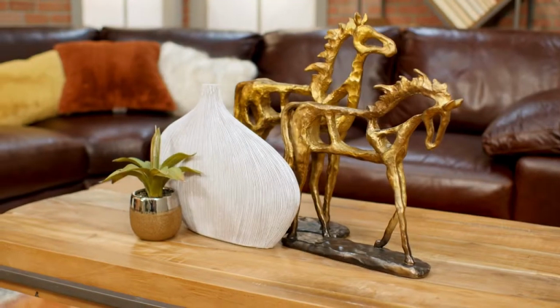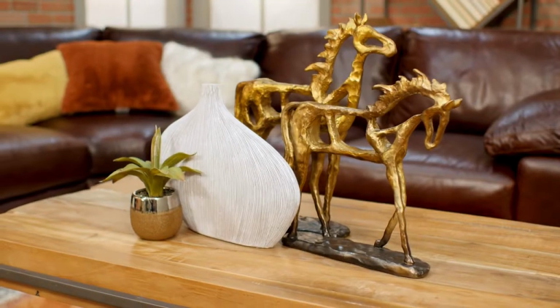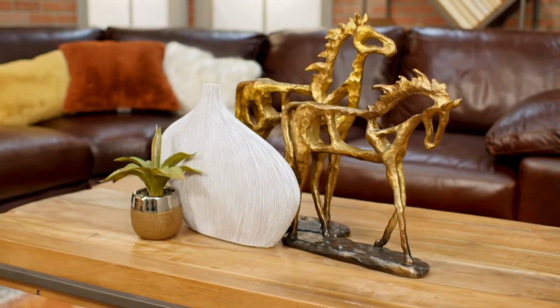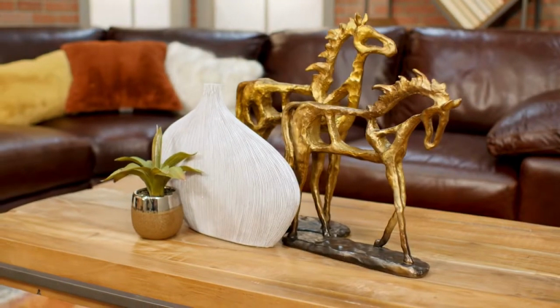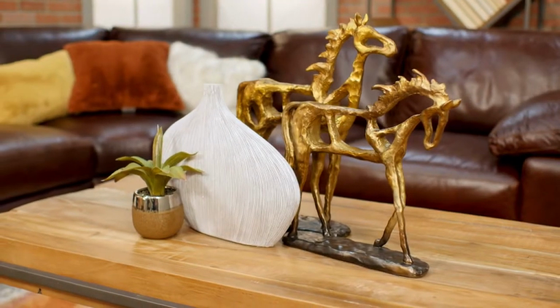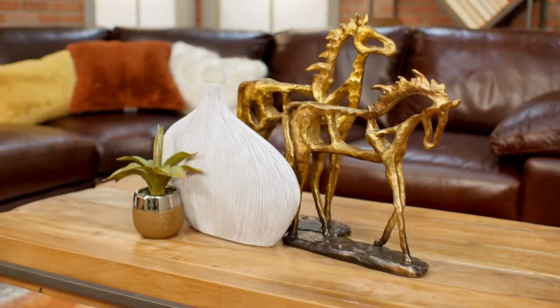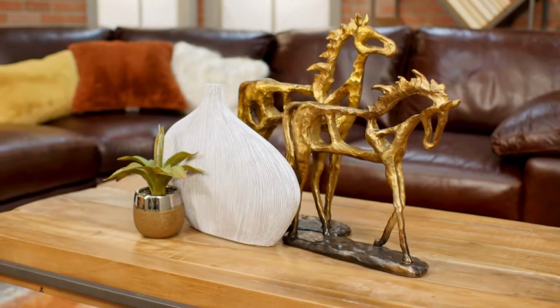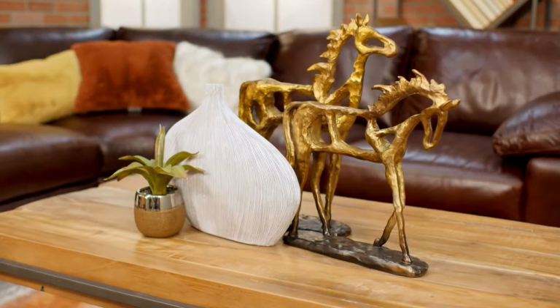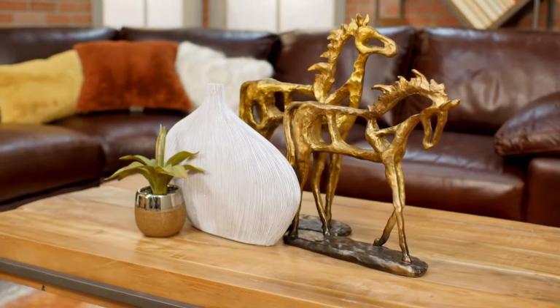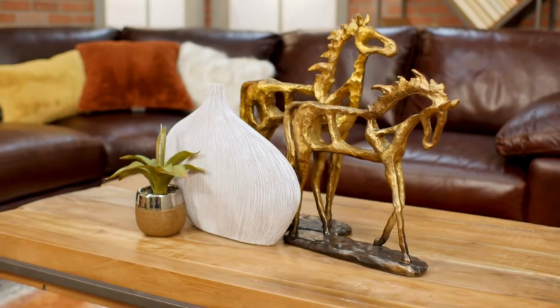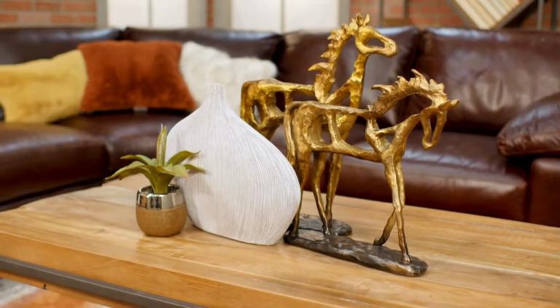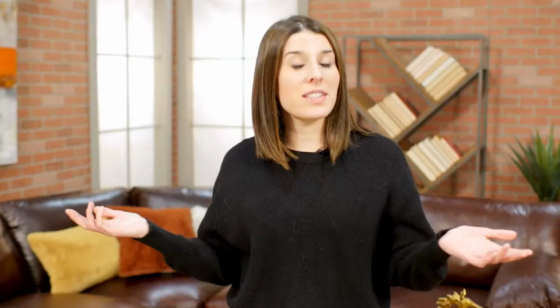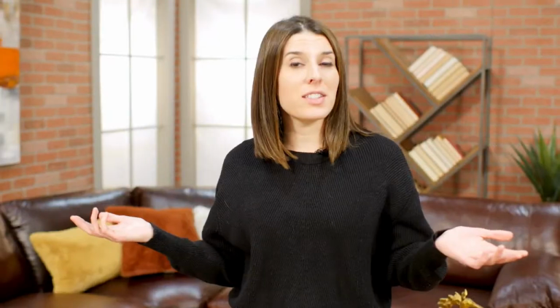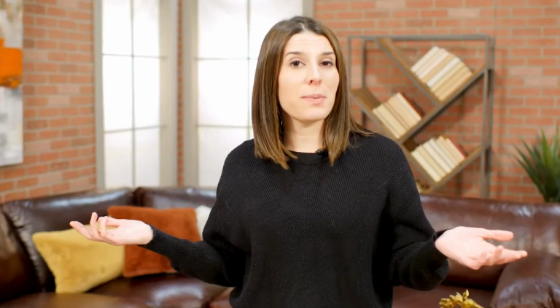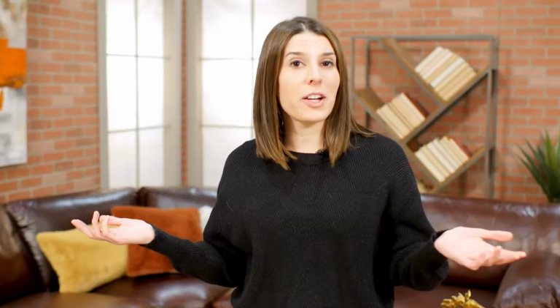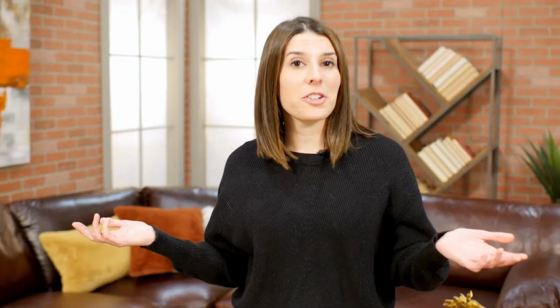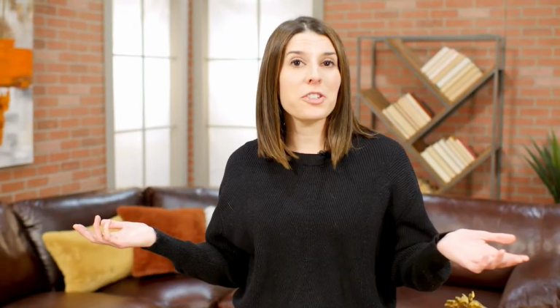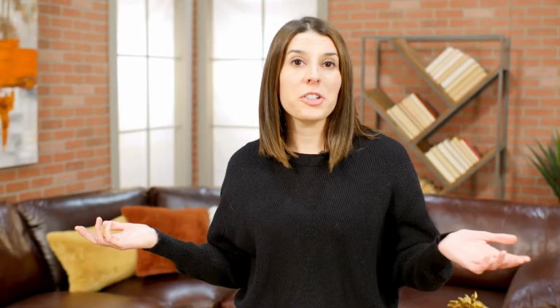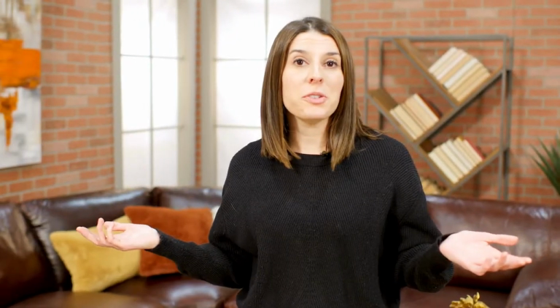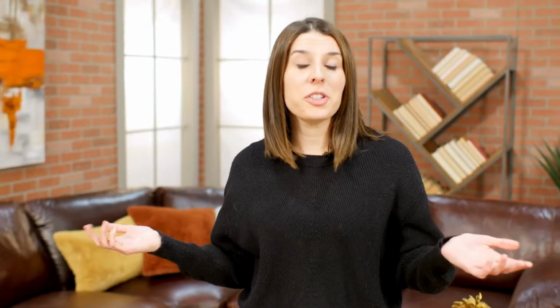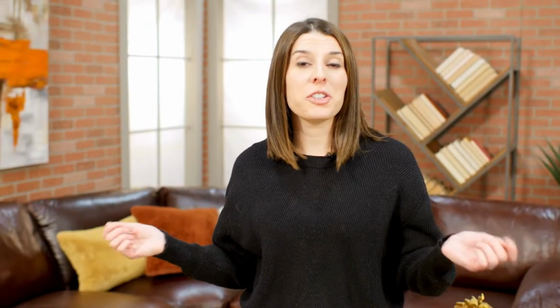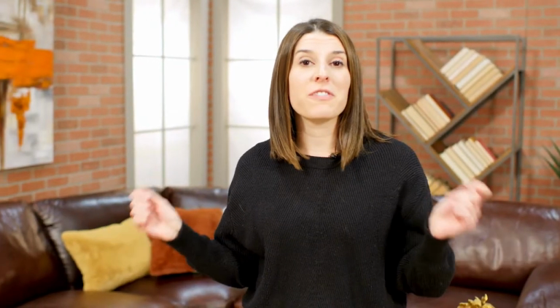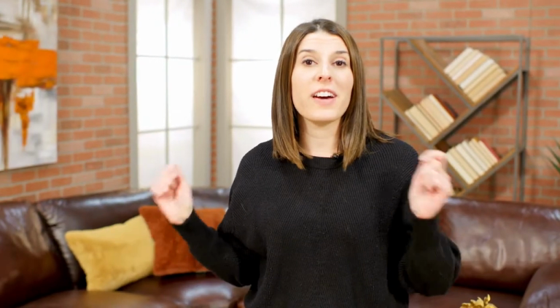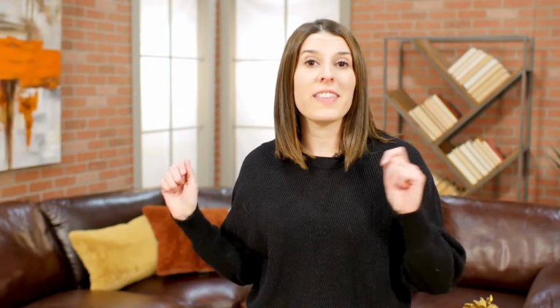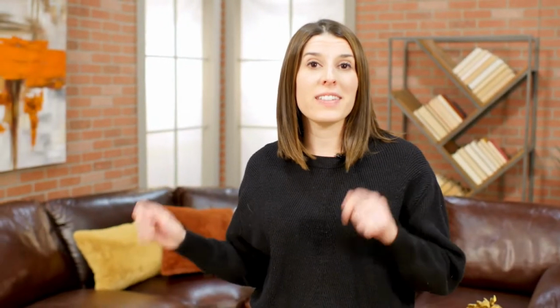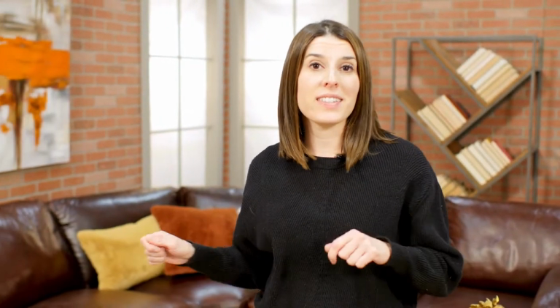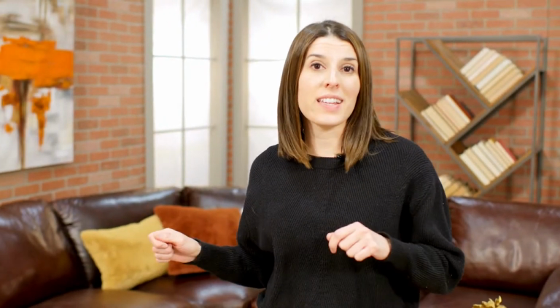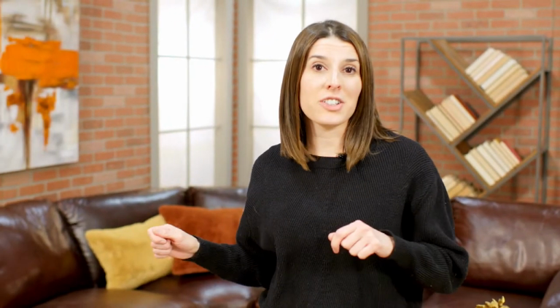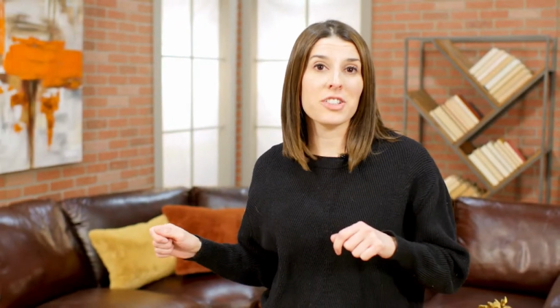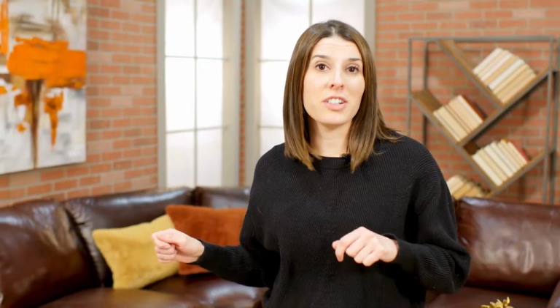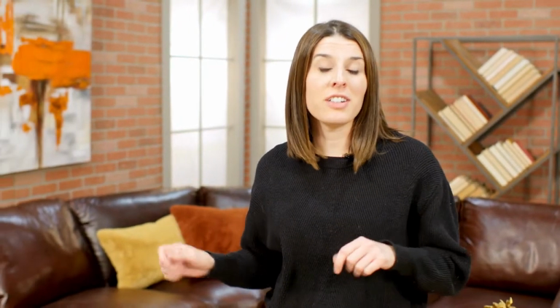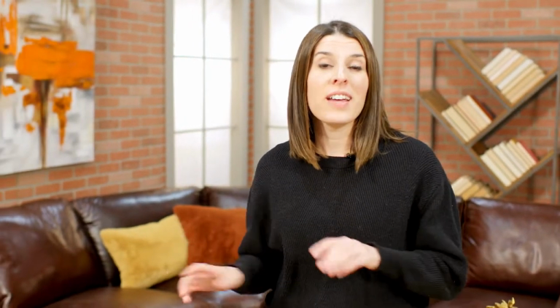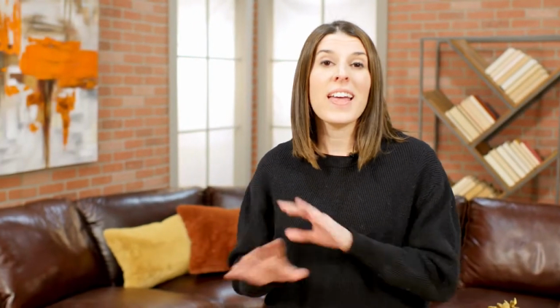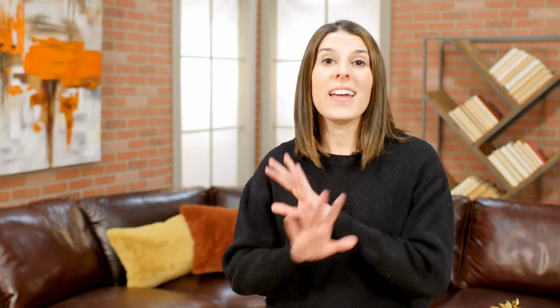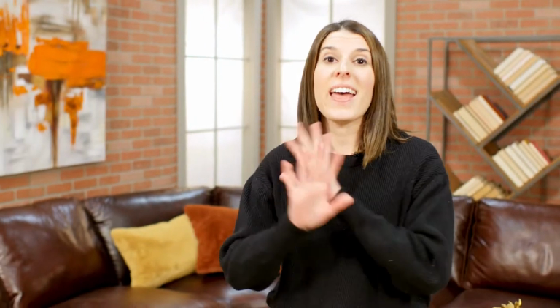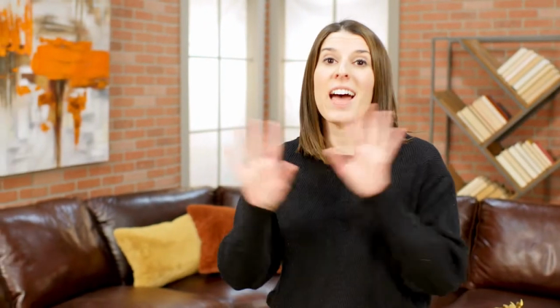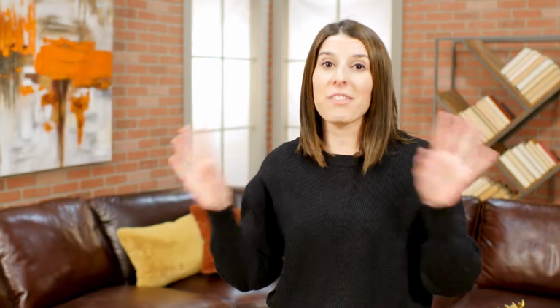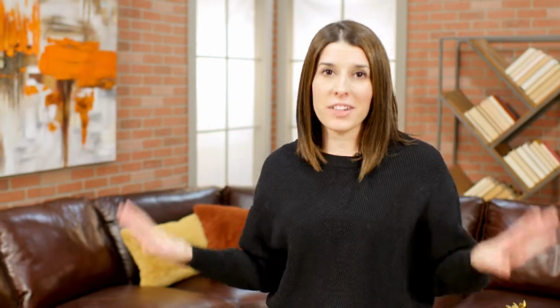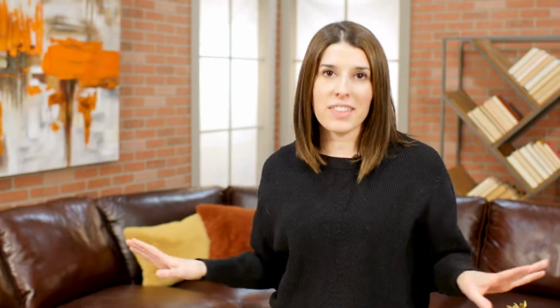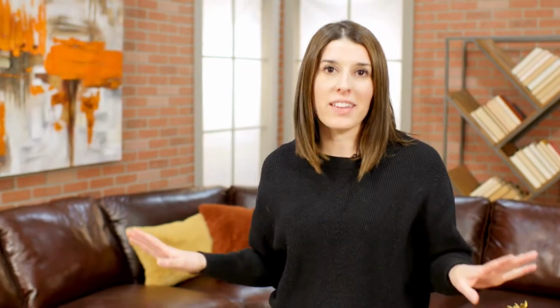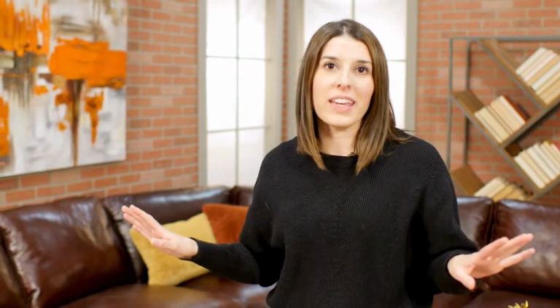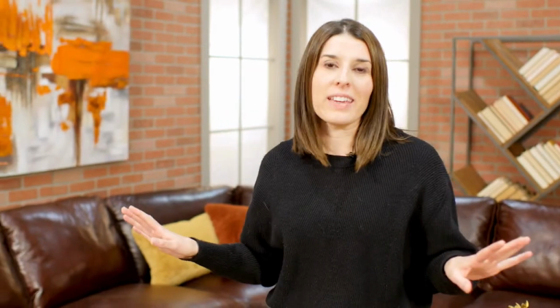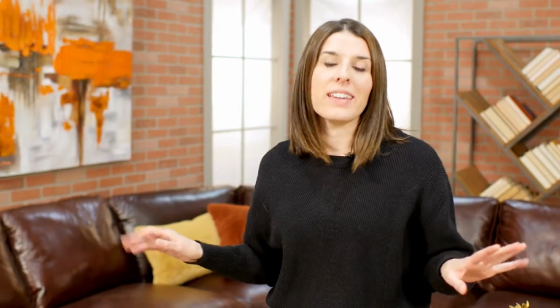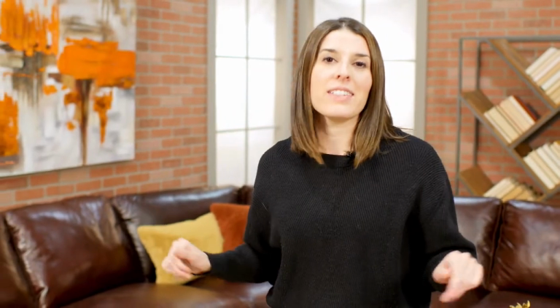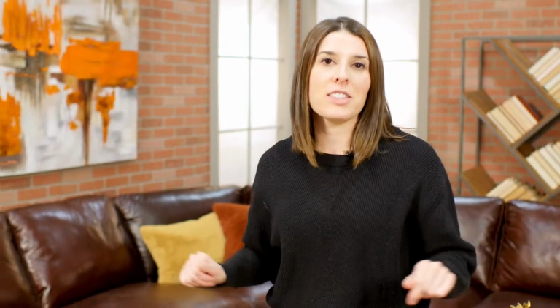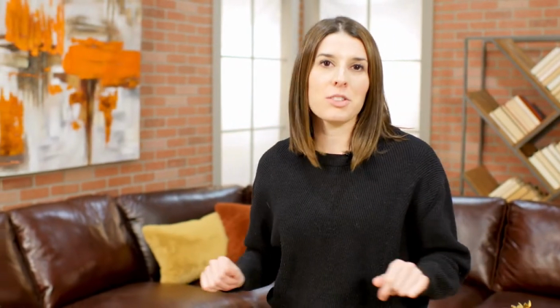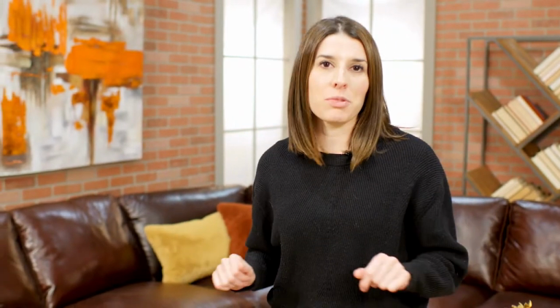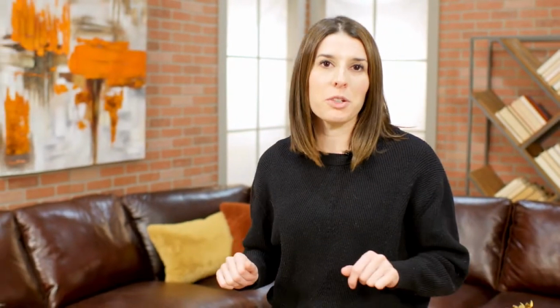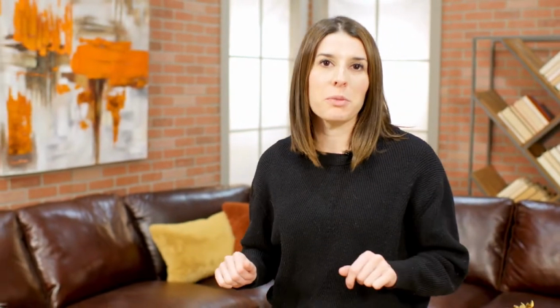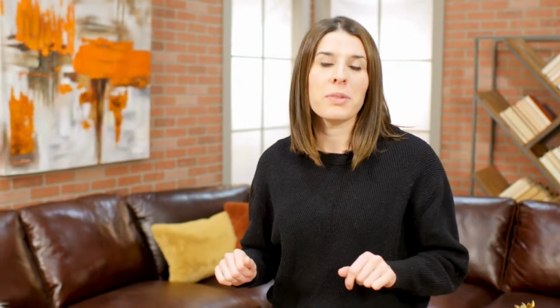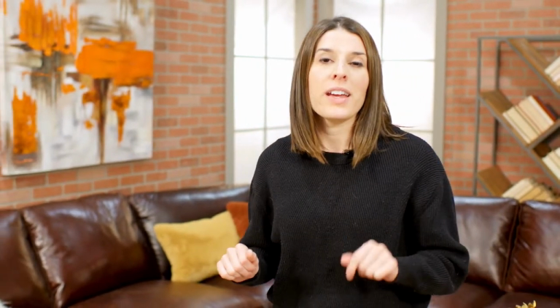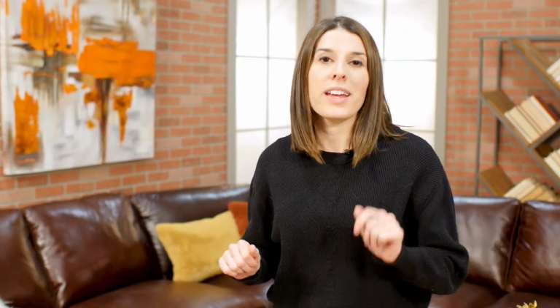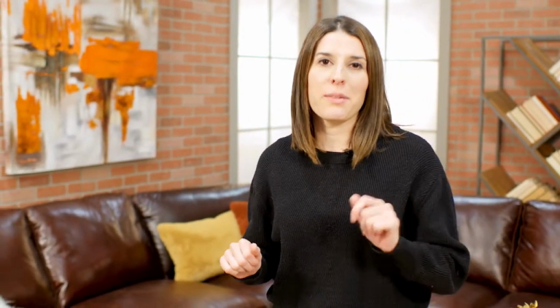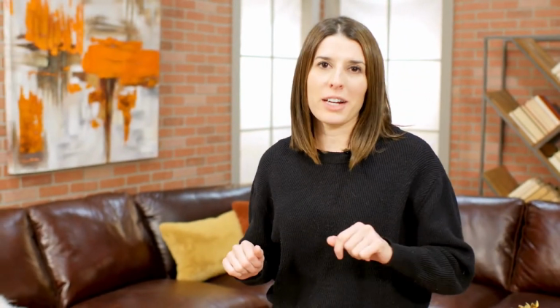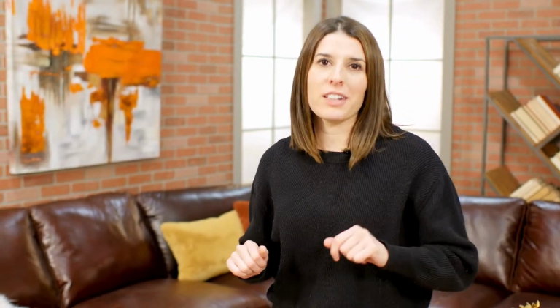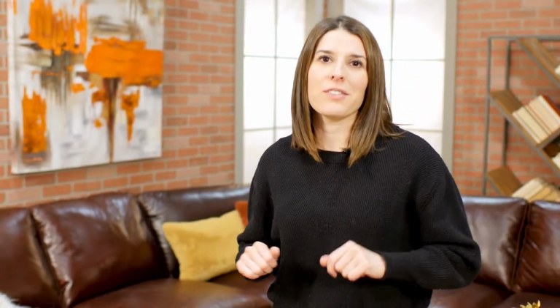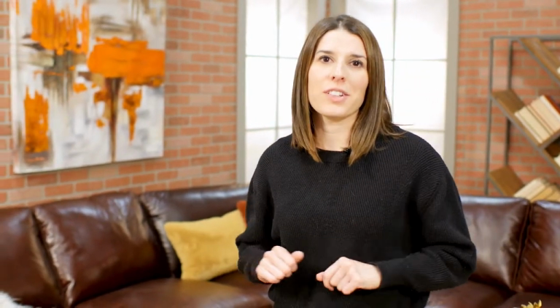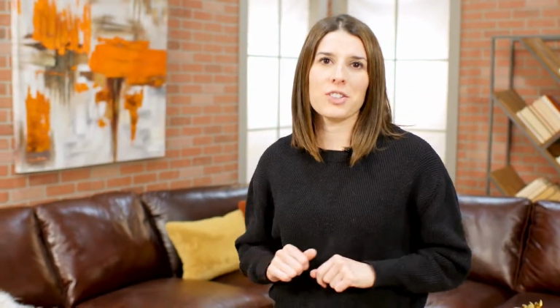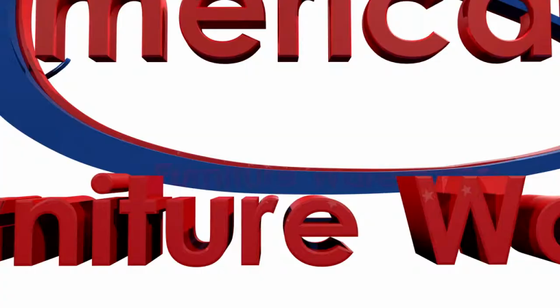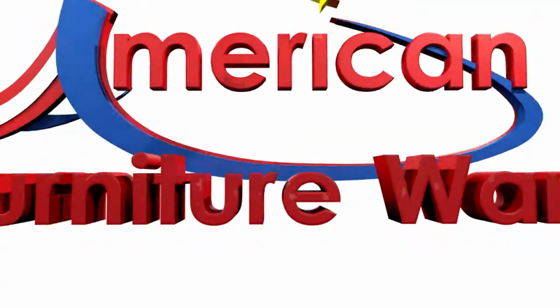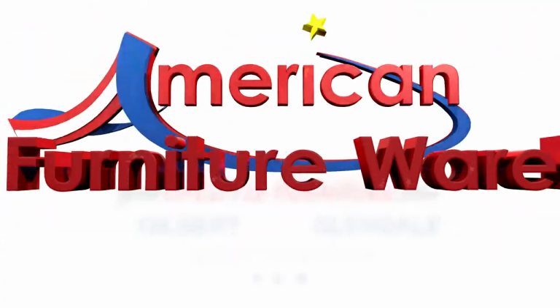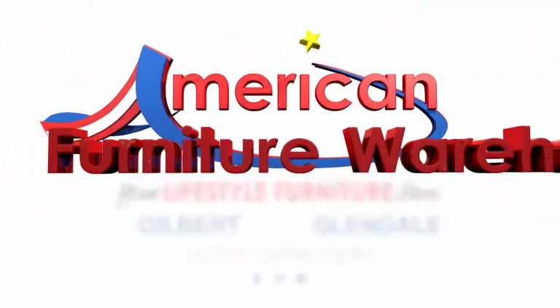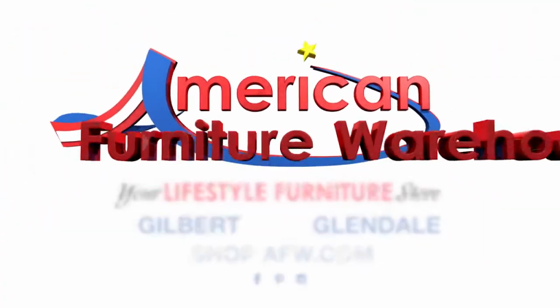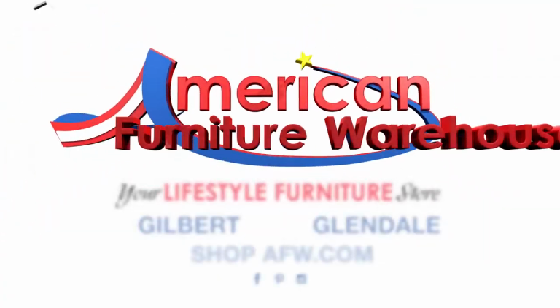If this space inspires you, you can find this sectional and everything in this room at American Furniture Warehouse.